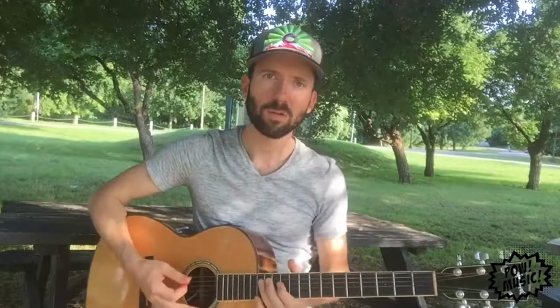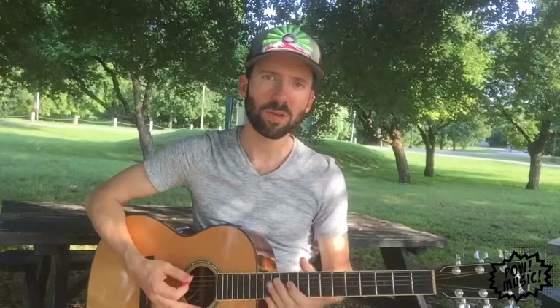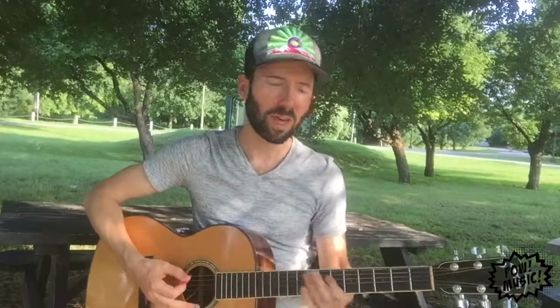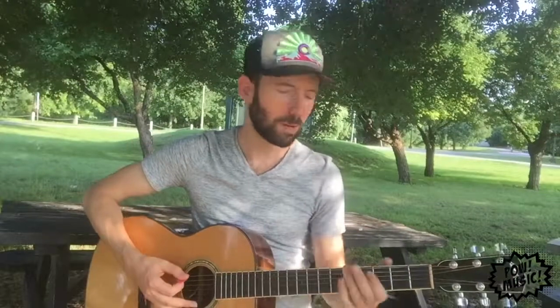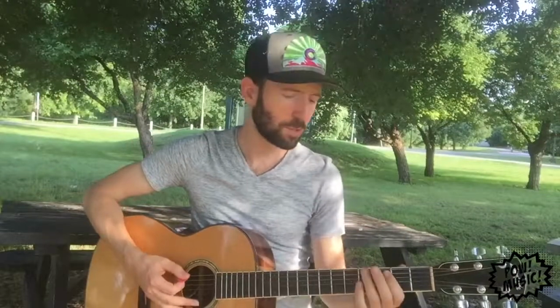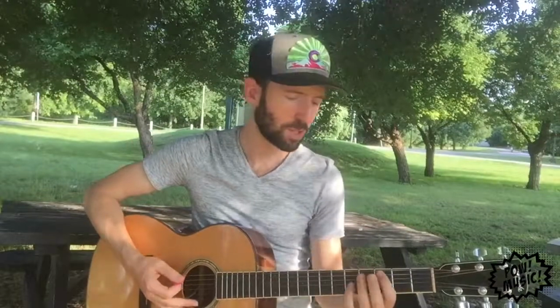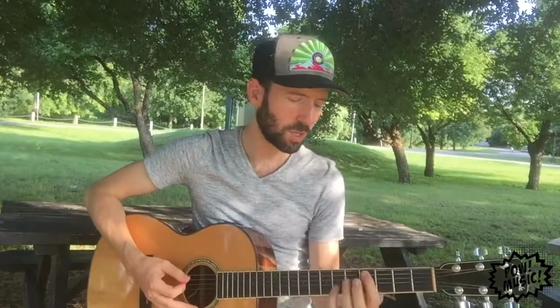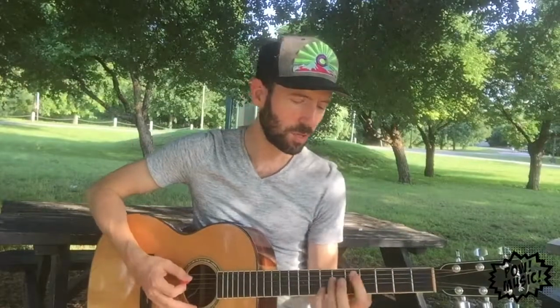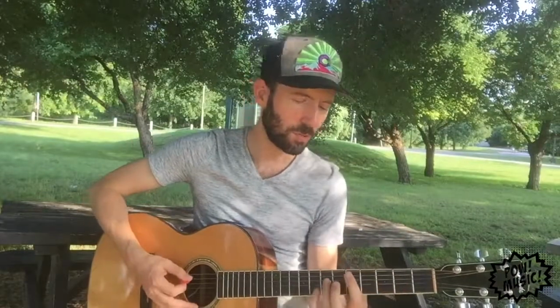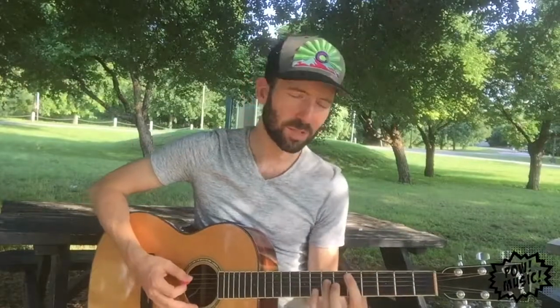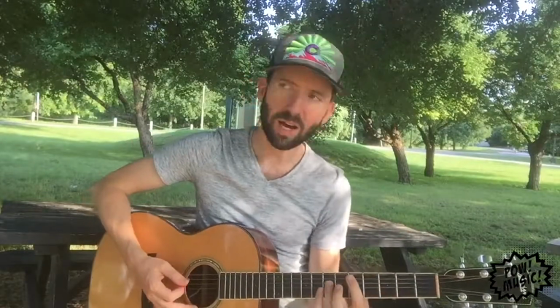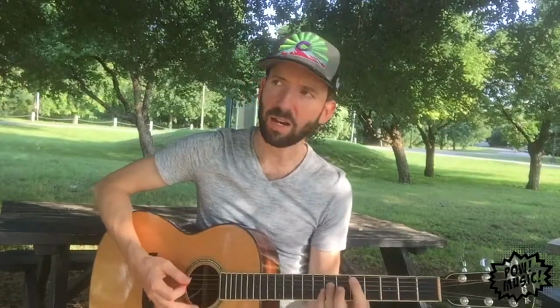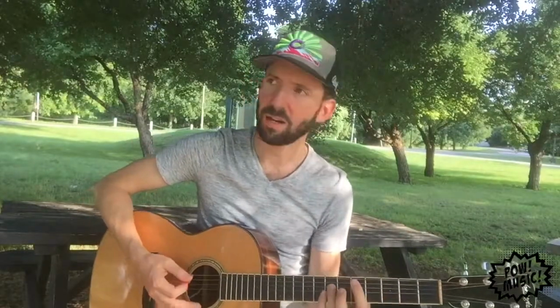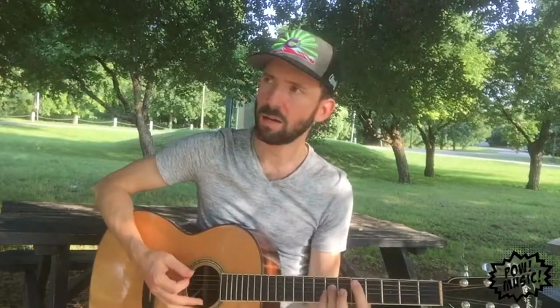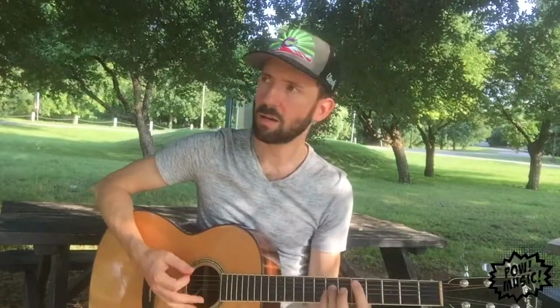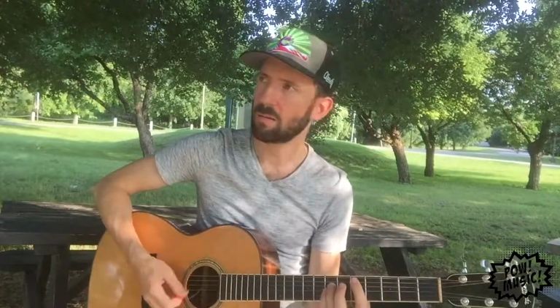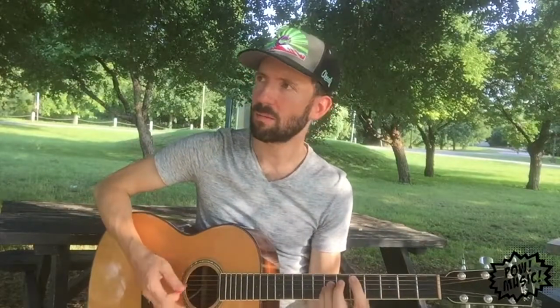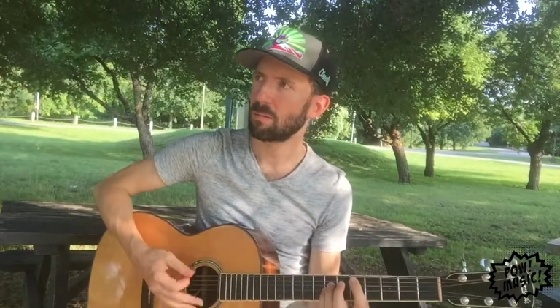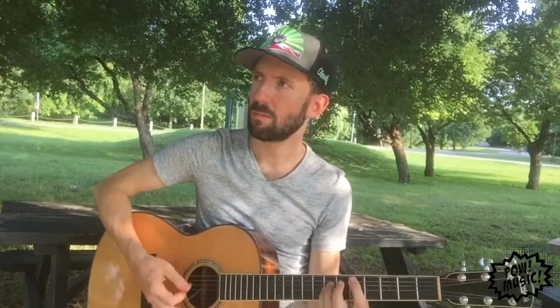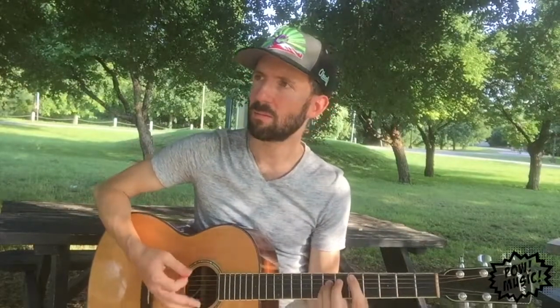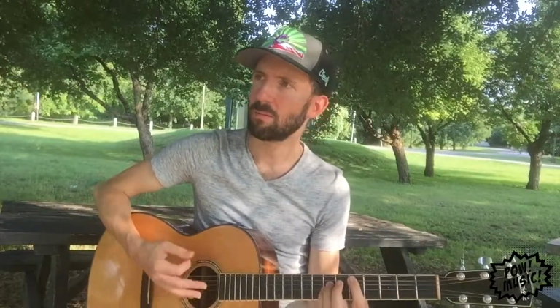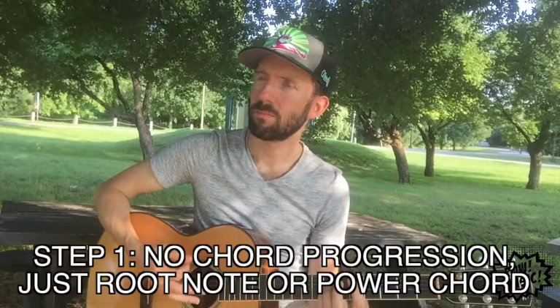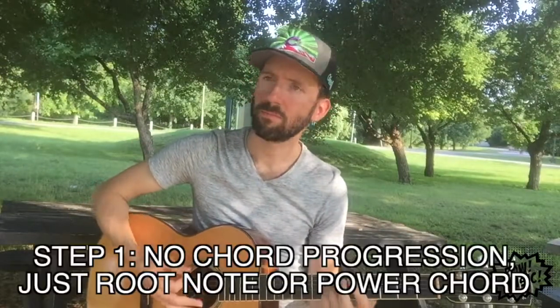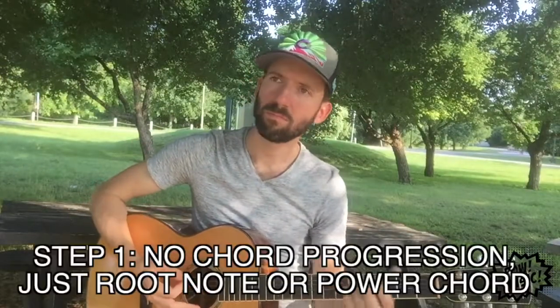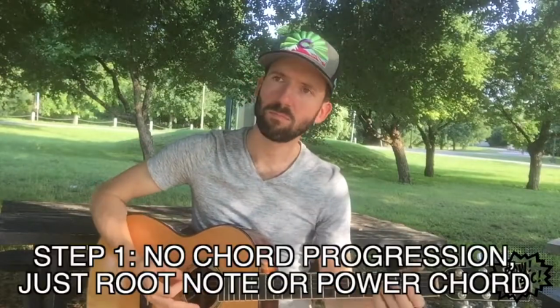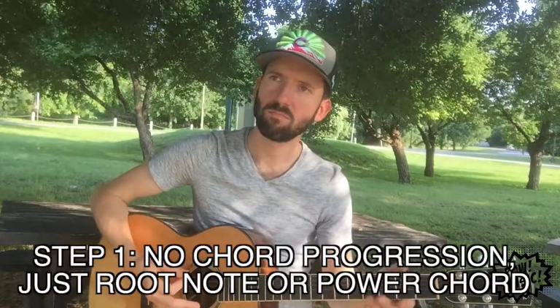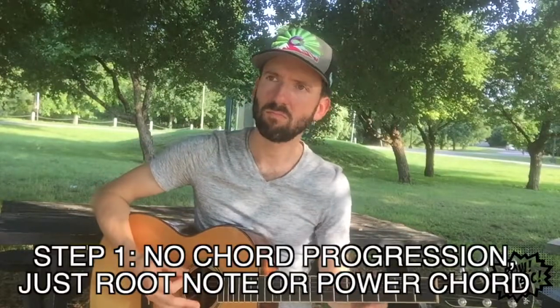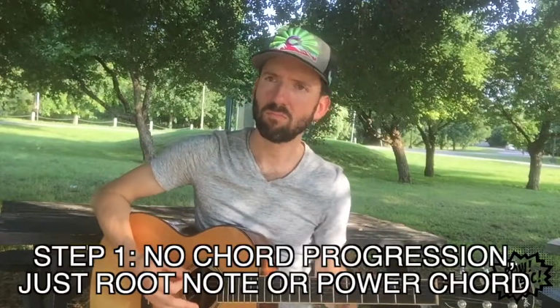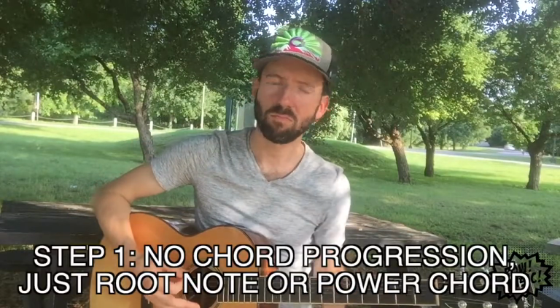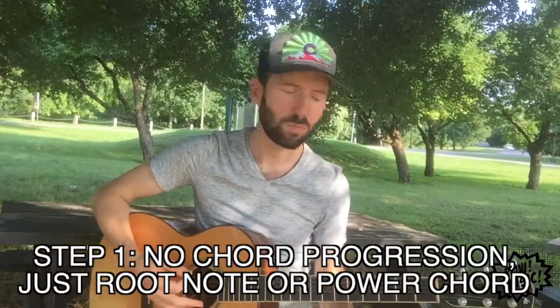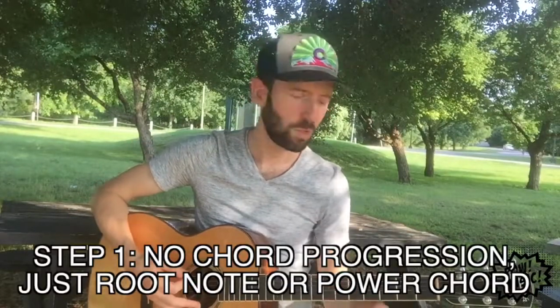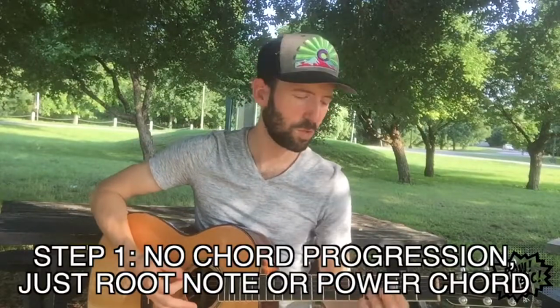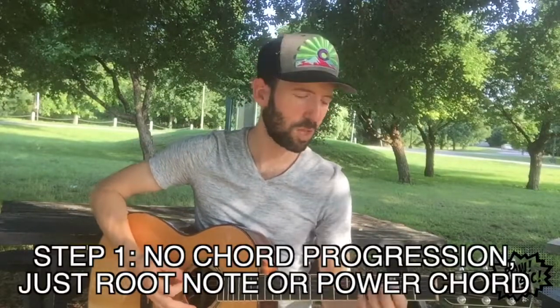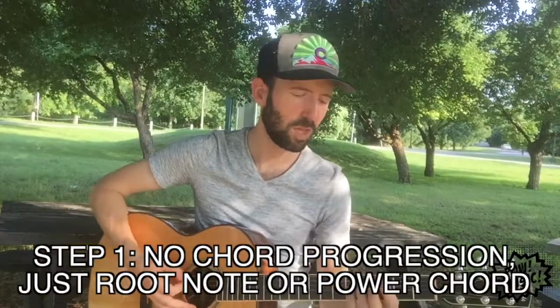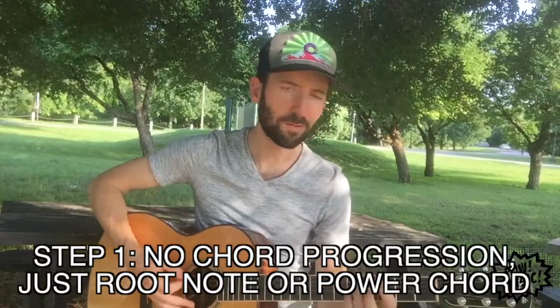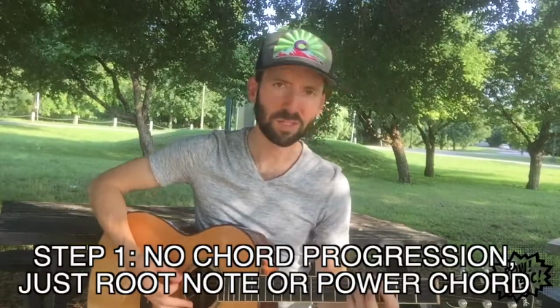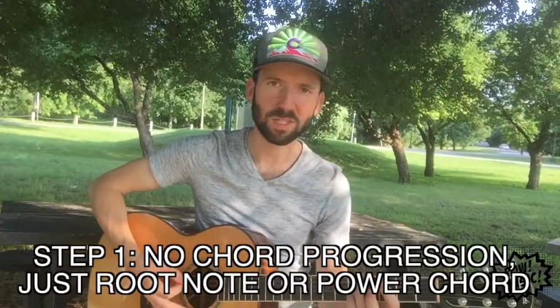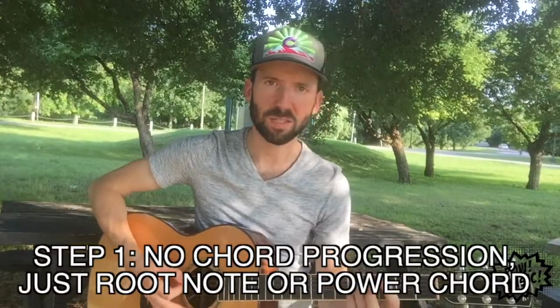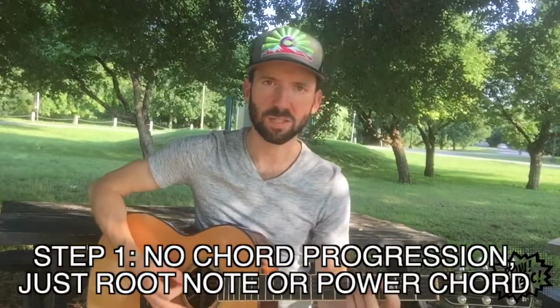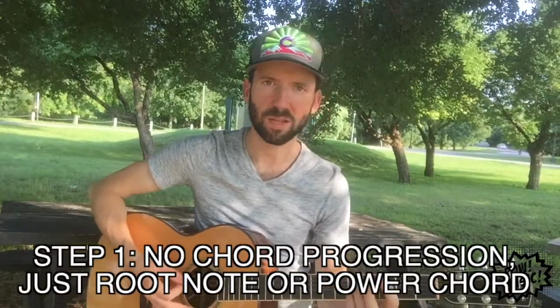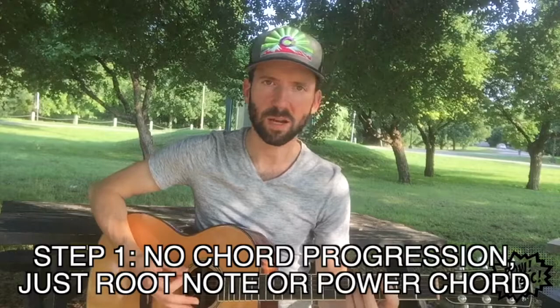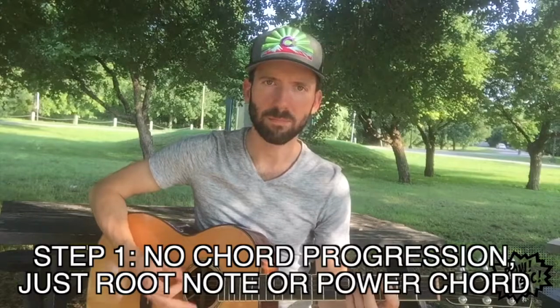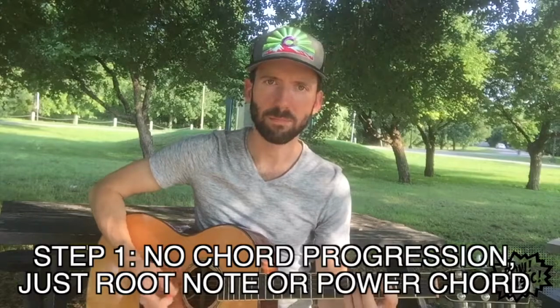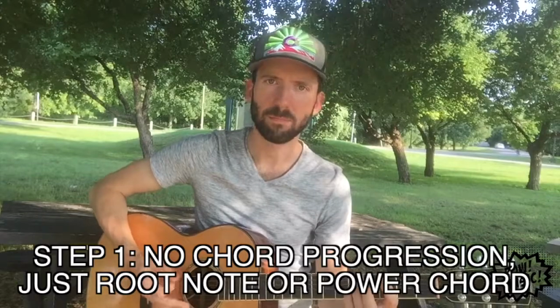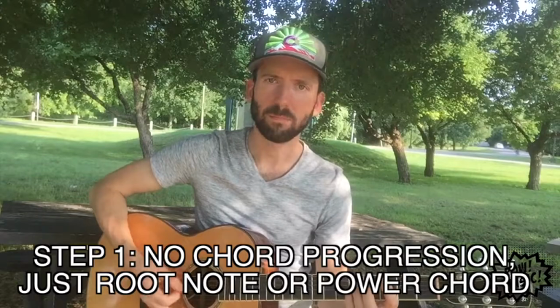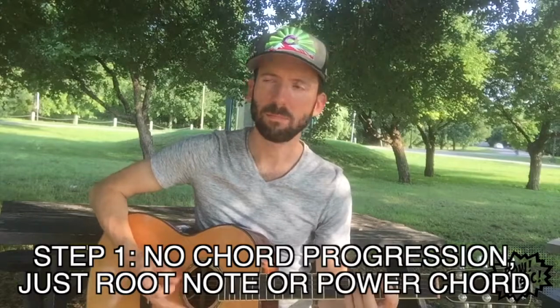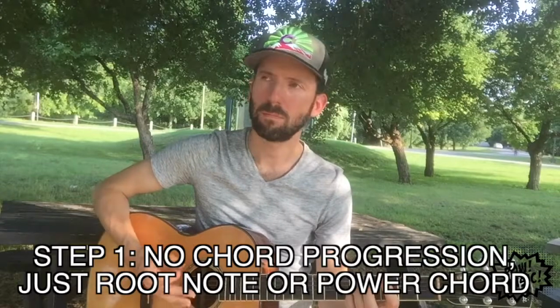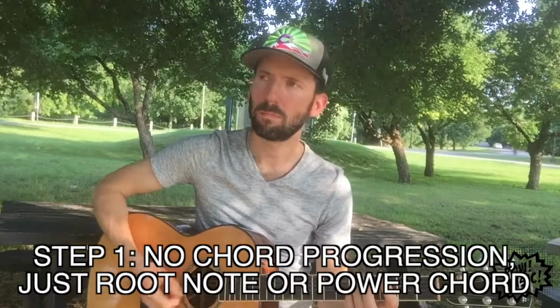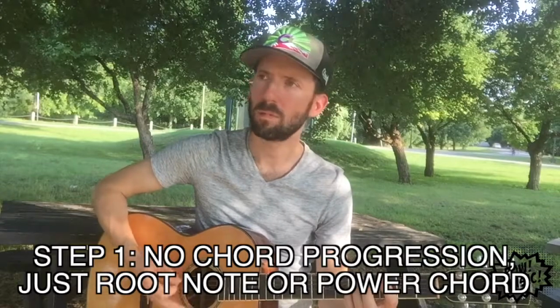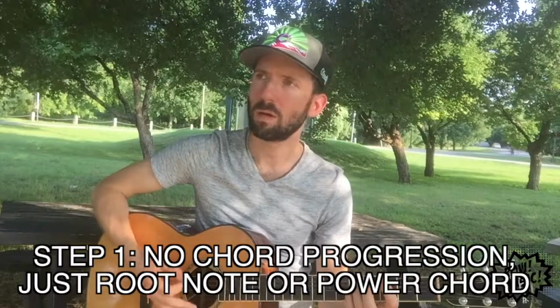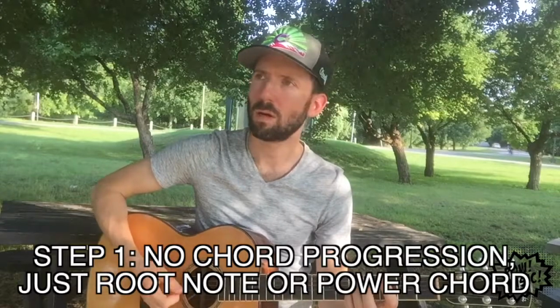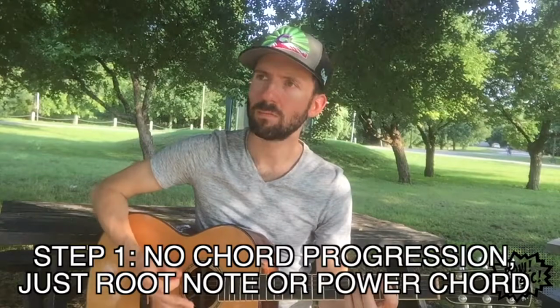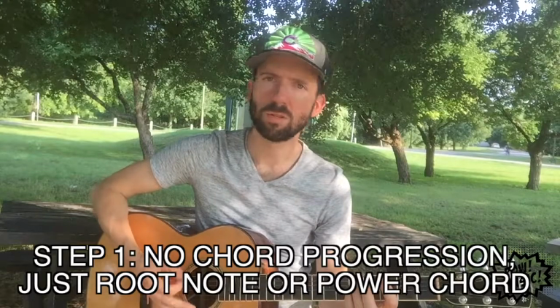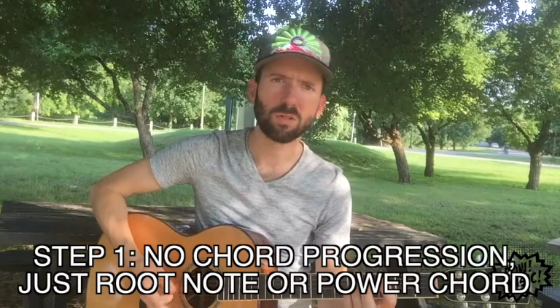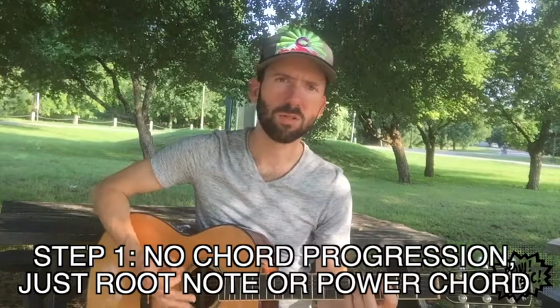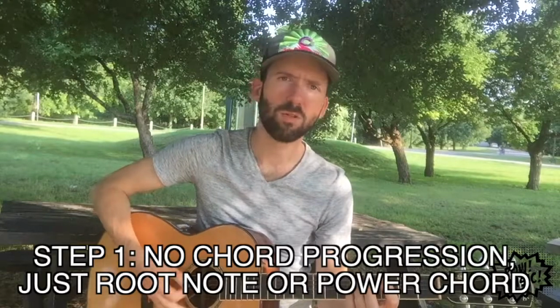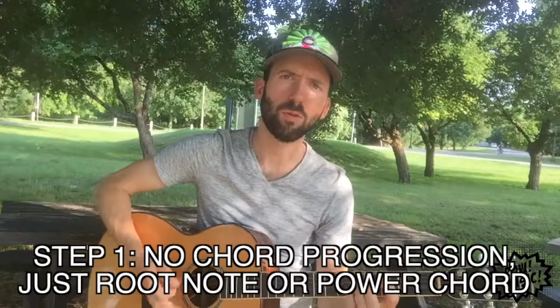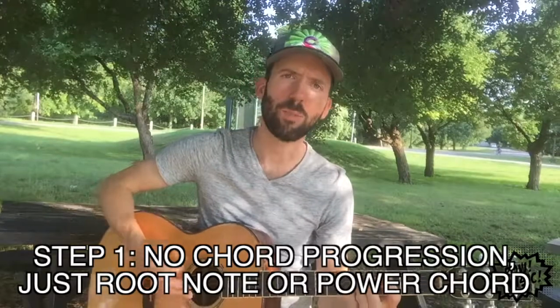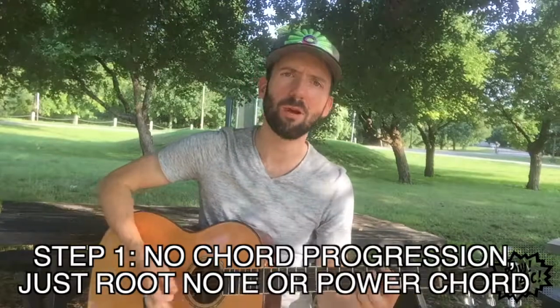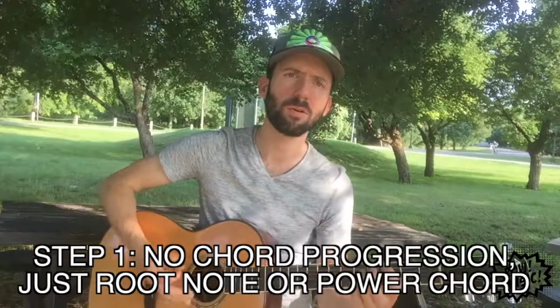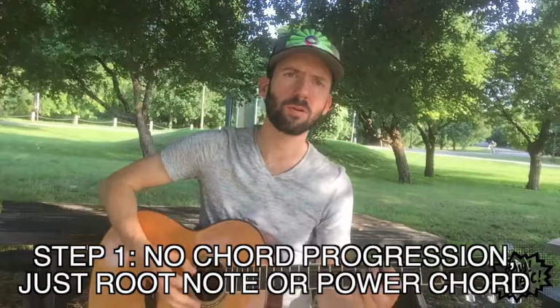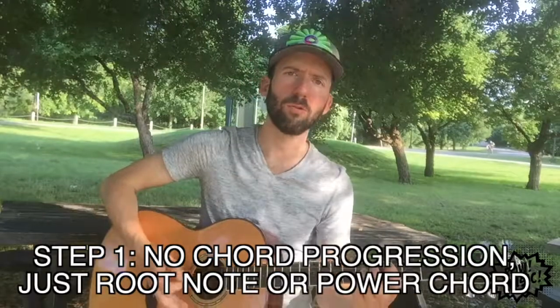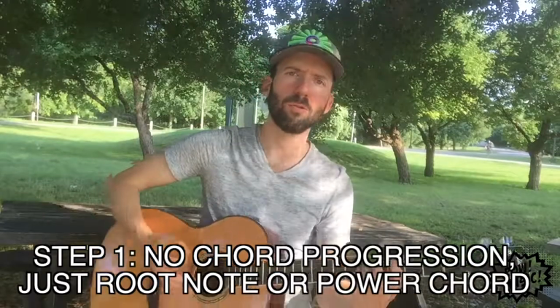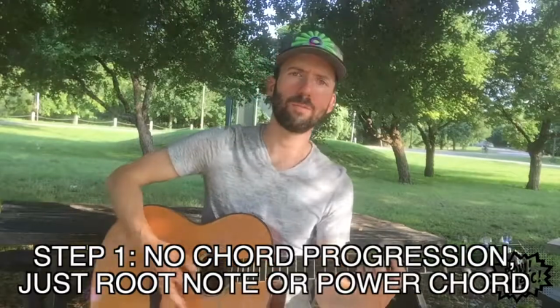So again I'm just gonna do a tonic. I'll do the key of C this time. I'm just gonna do a power chord.